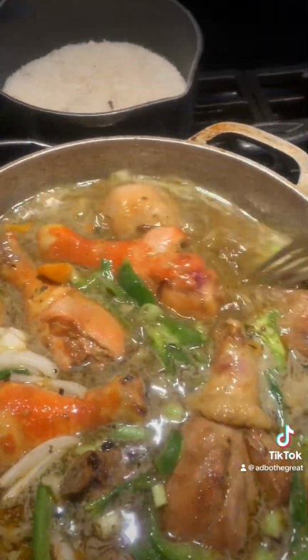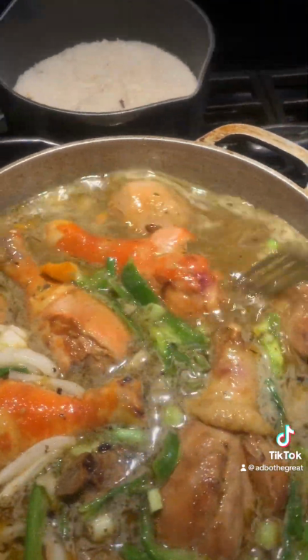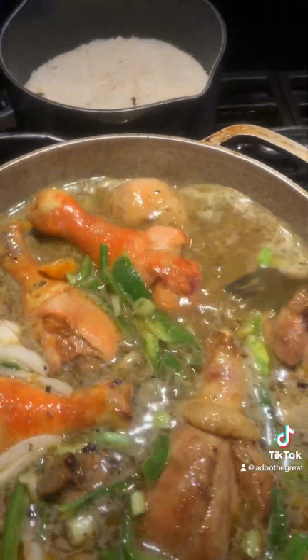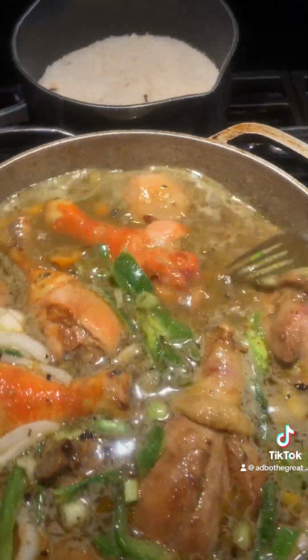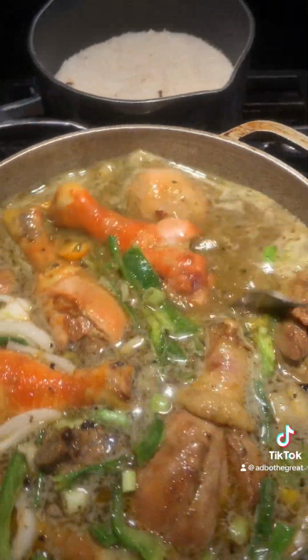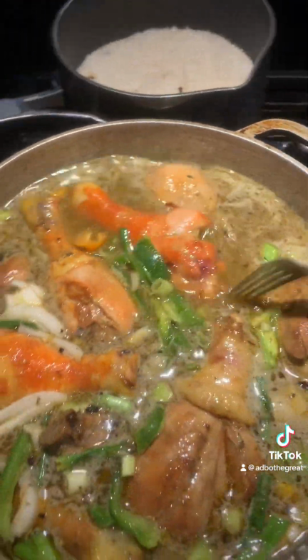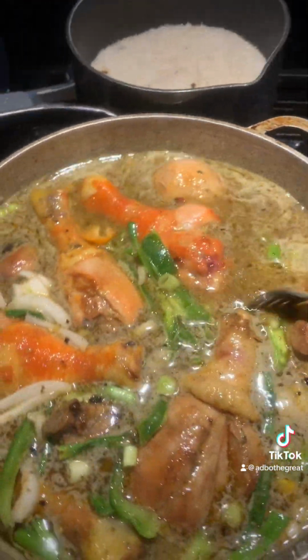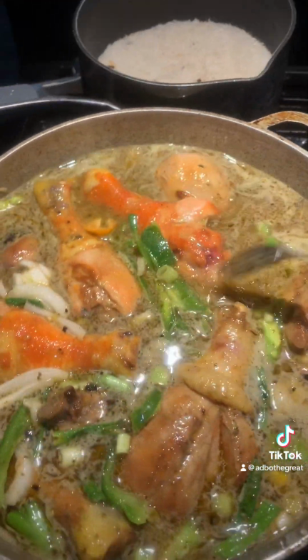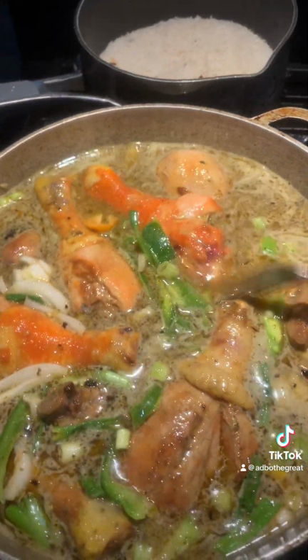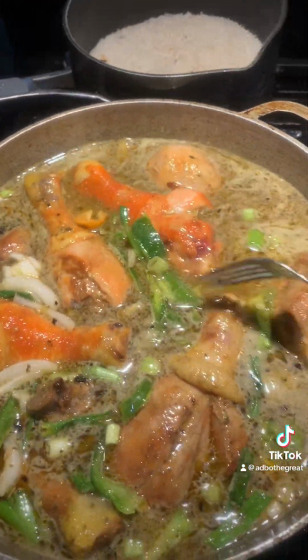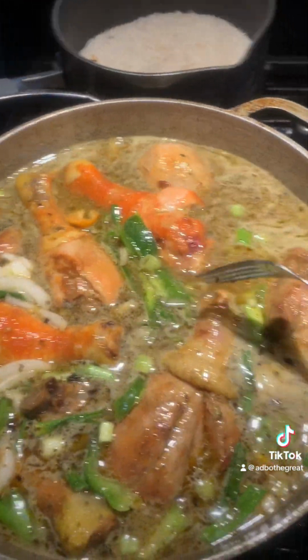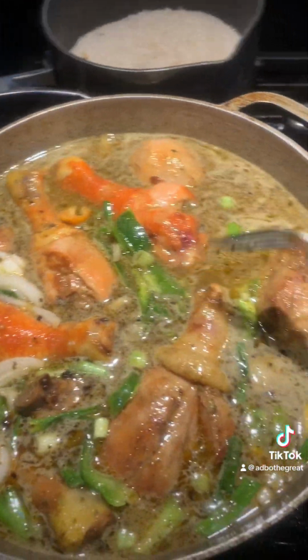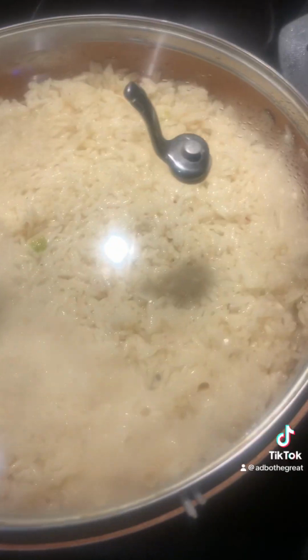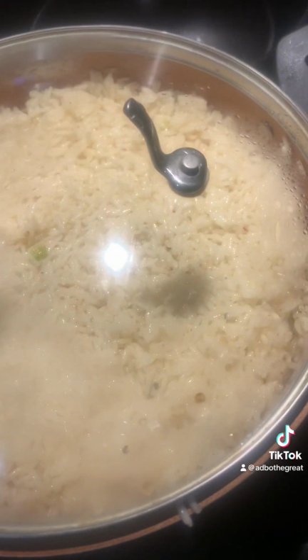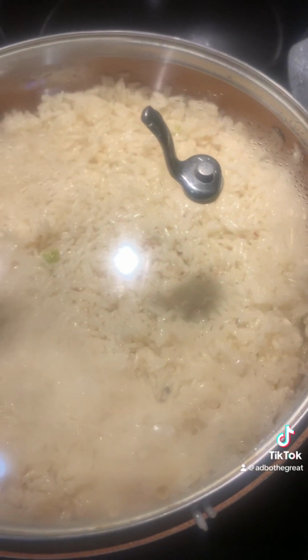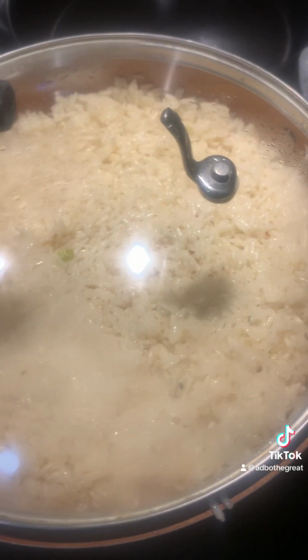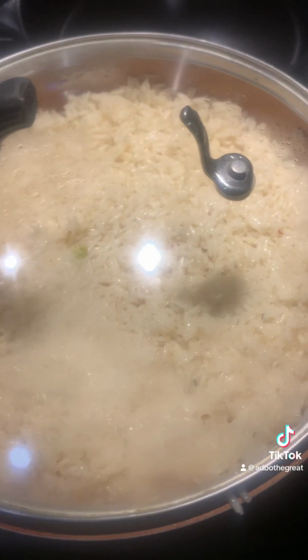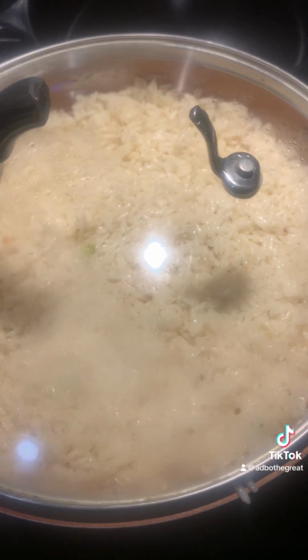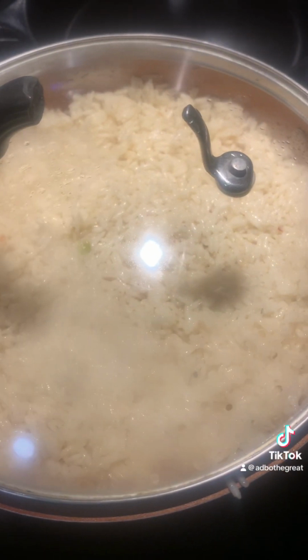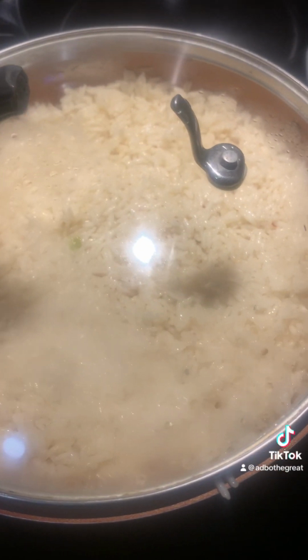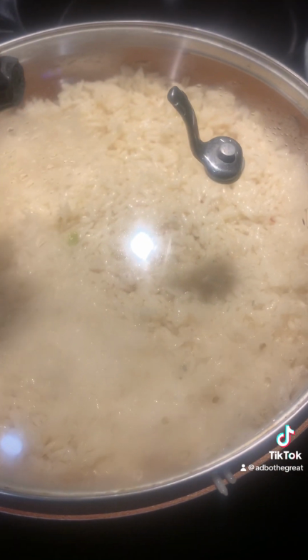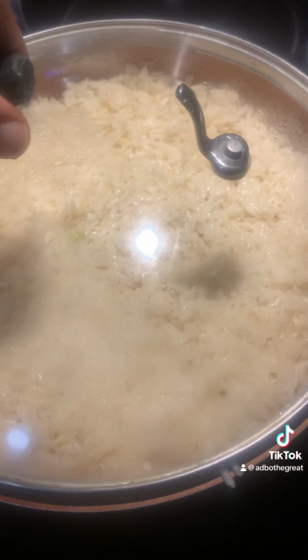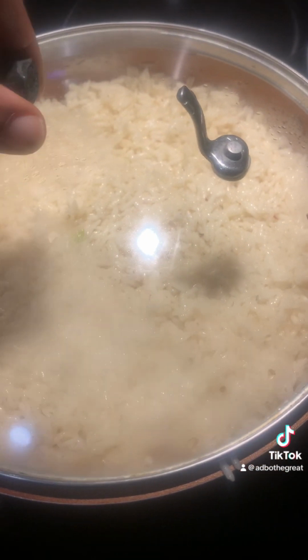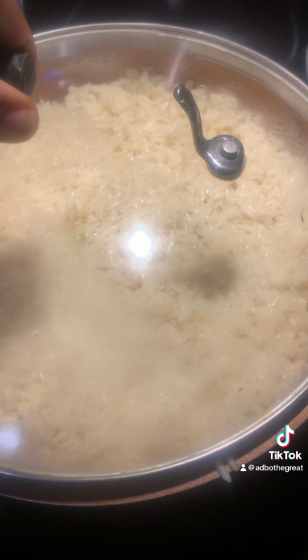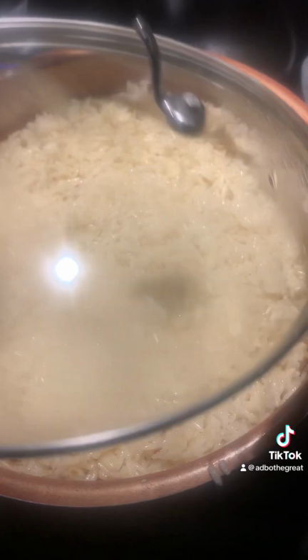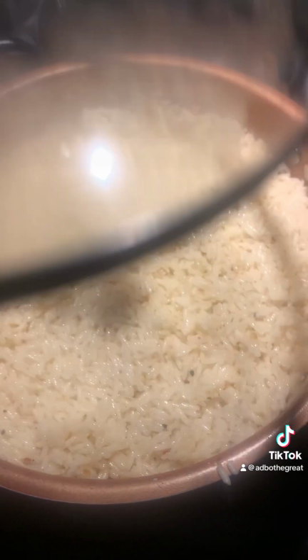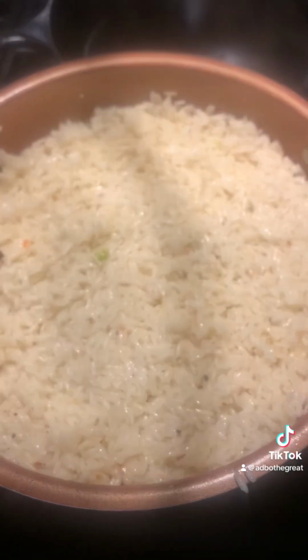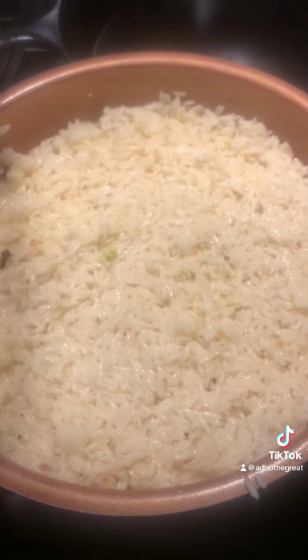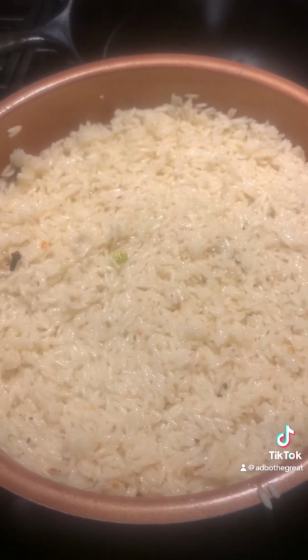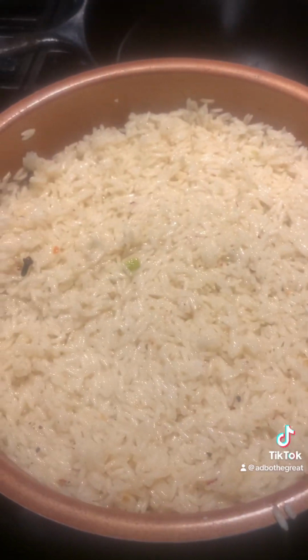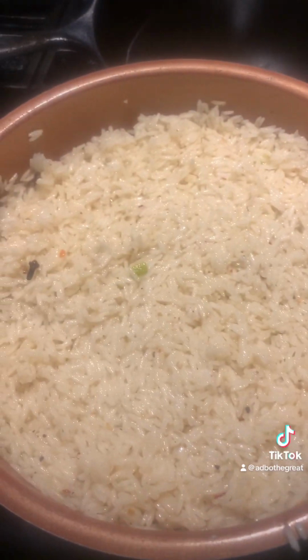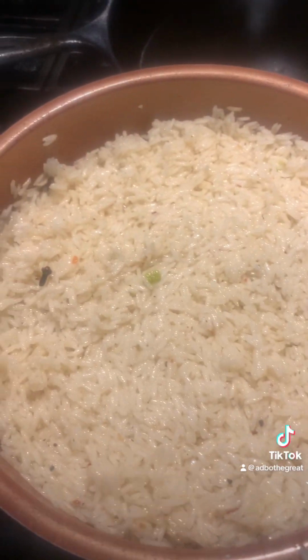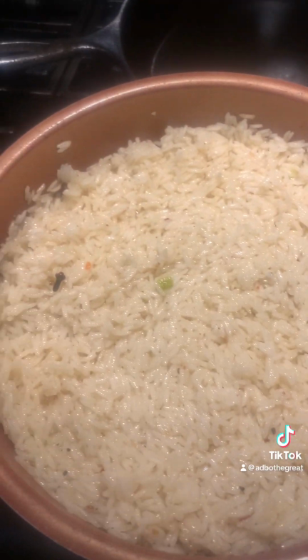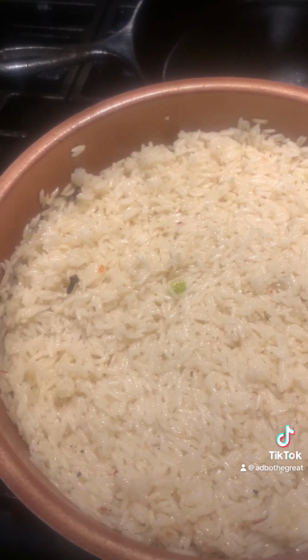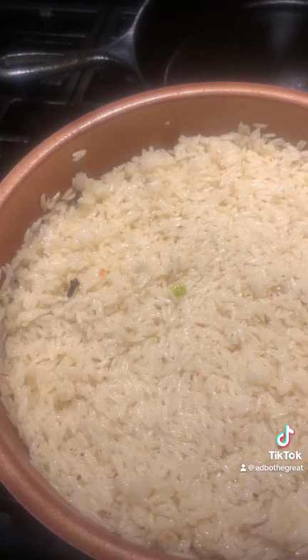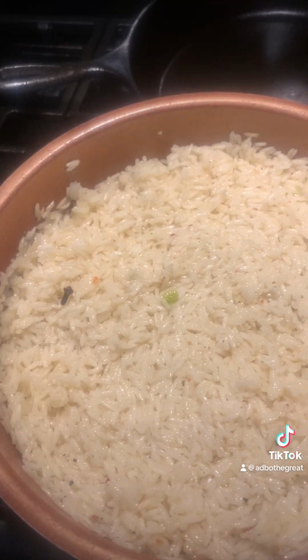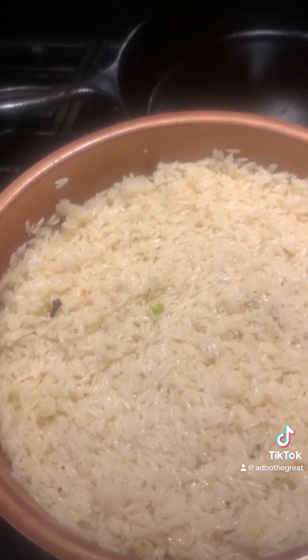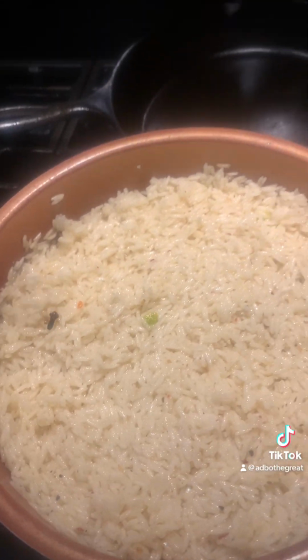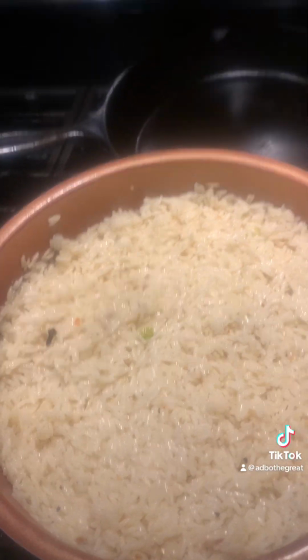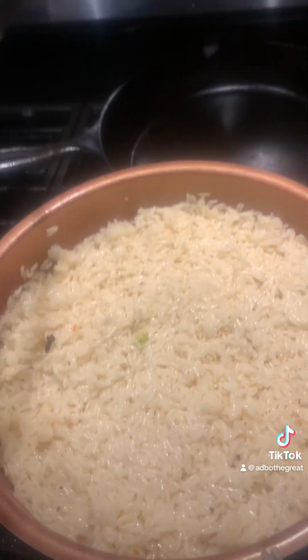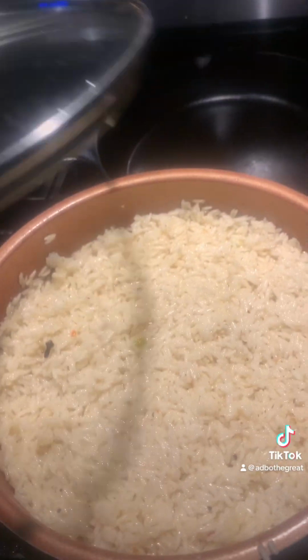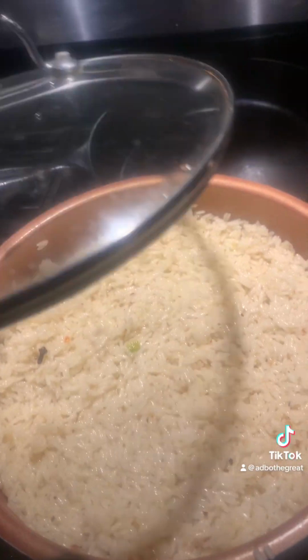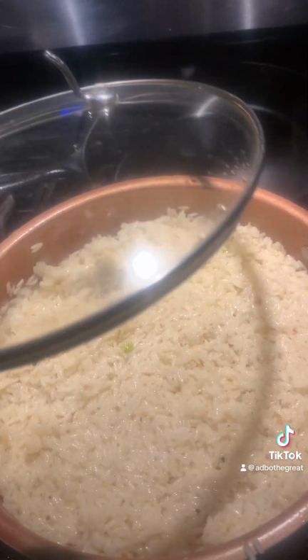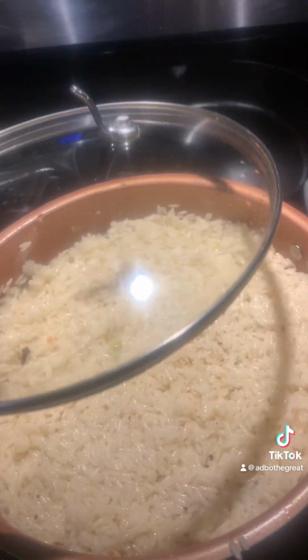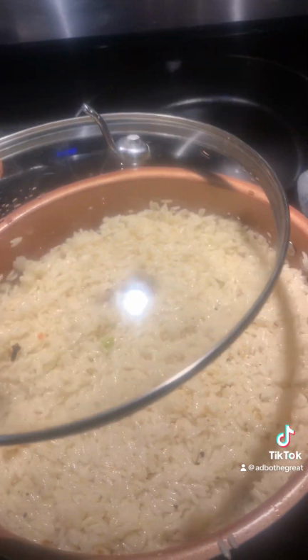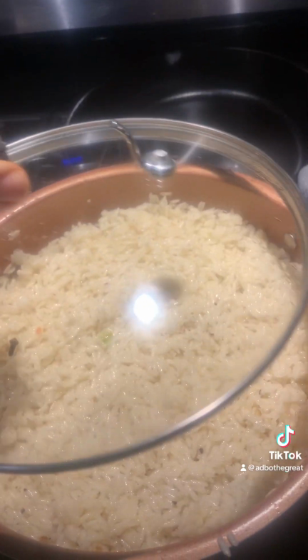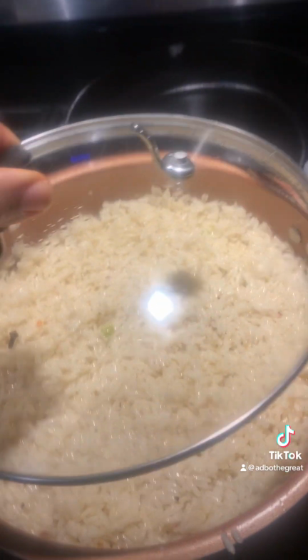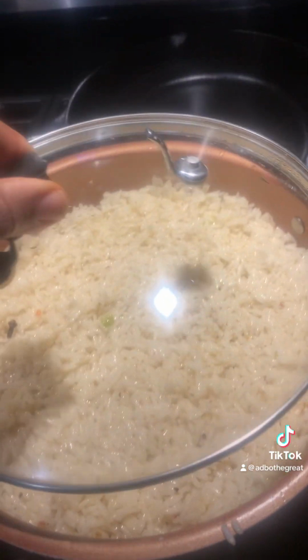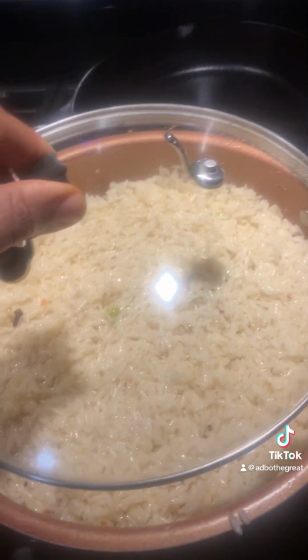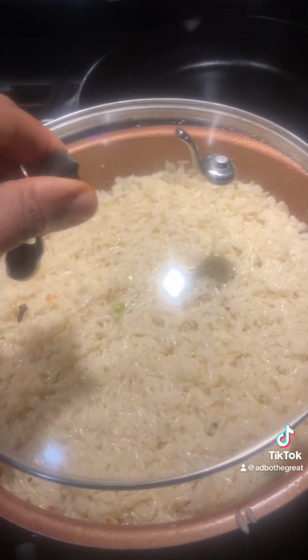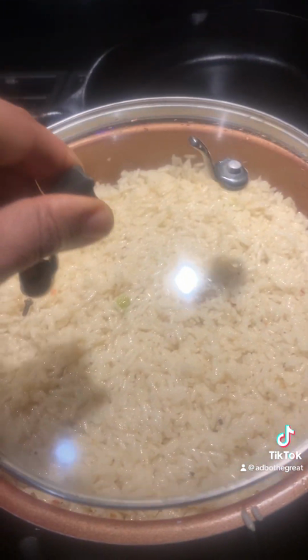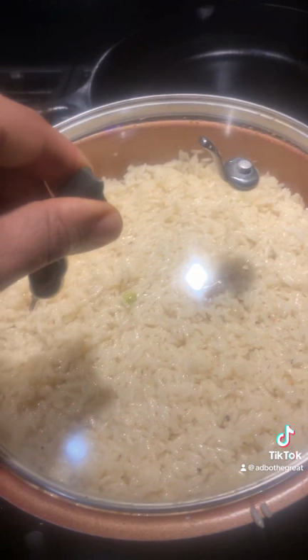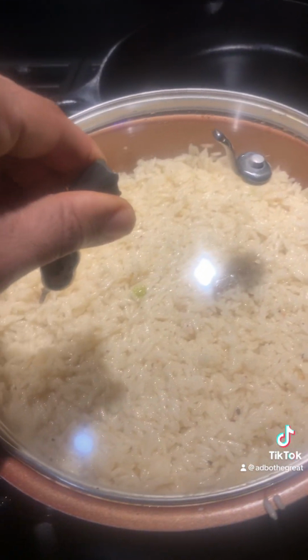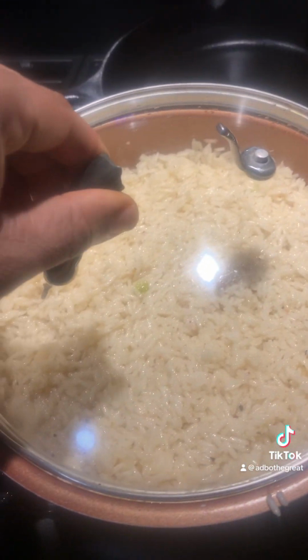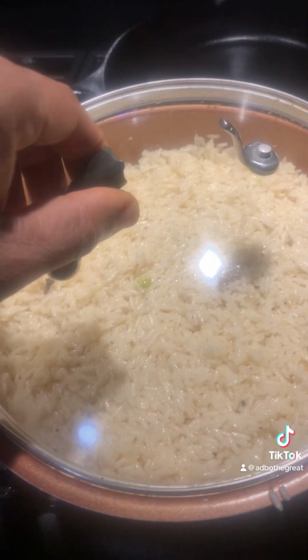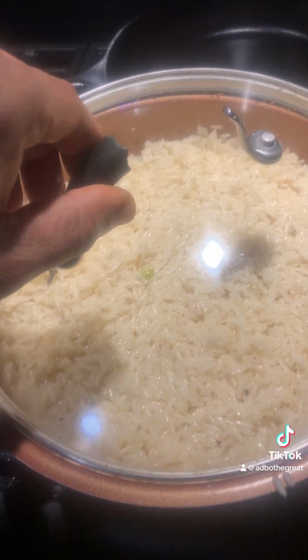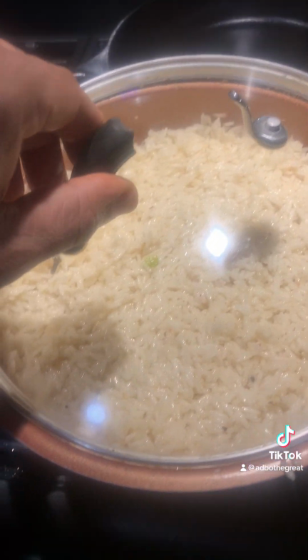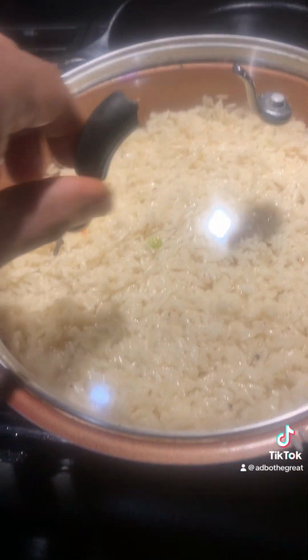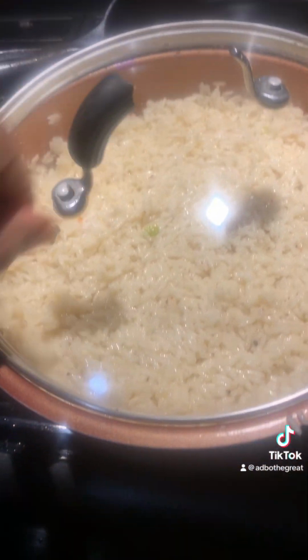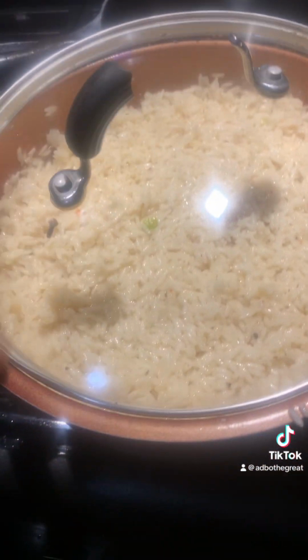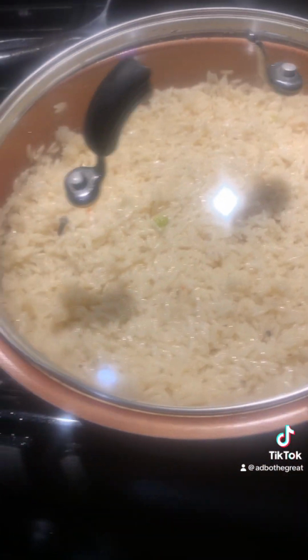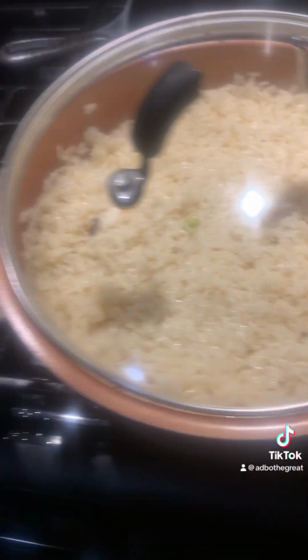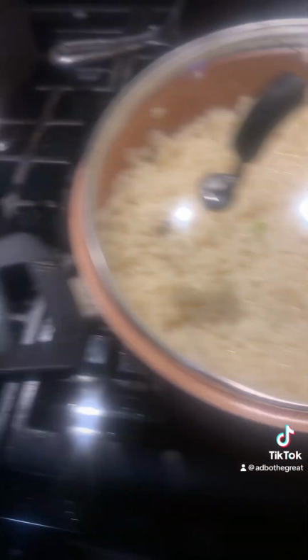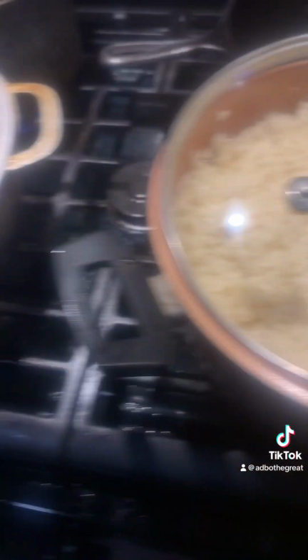It's a rough draft. Started on the rice — hopefully y'all know how to make rice, so I don't need to do no tutorial for that.